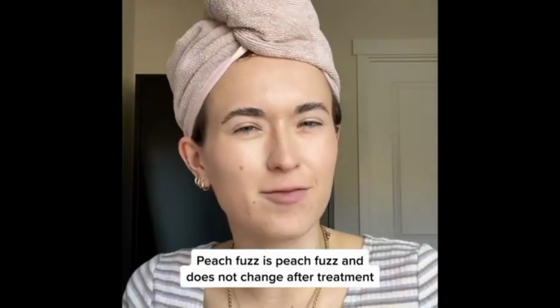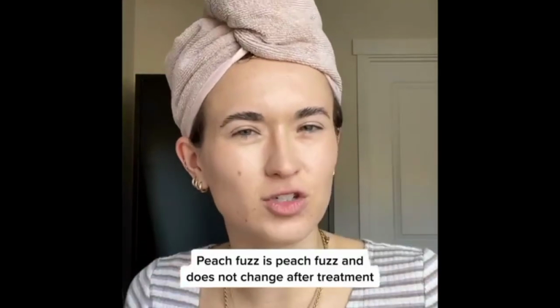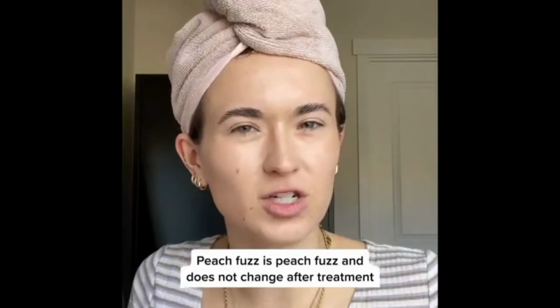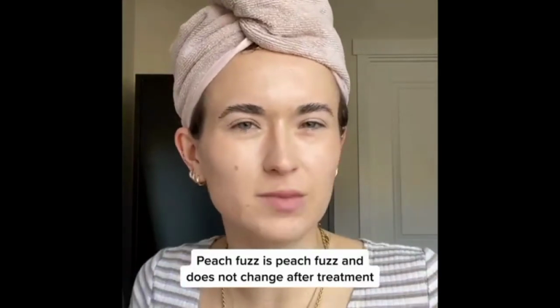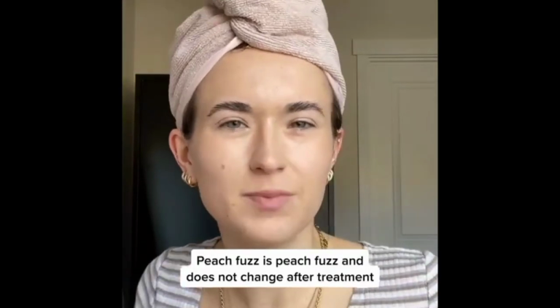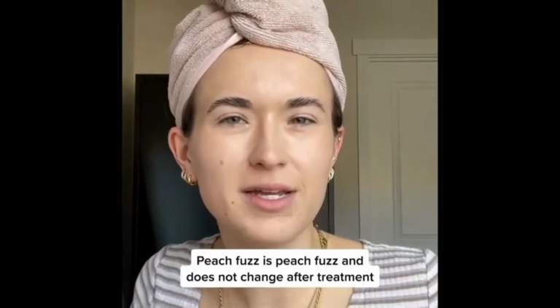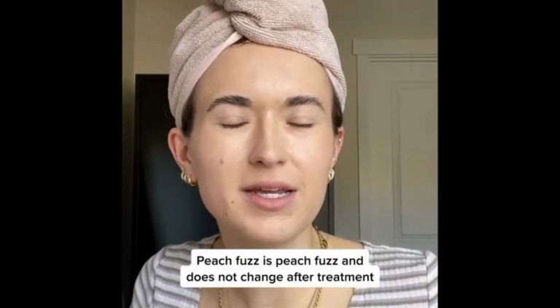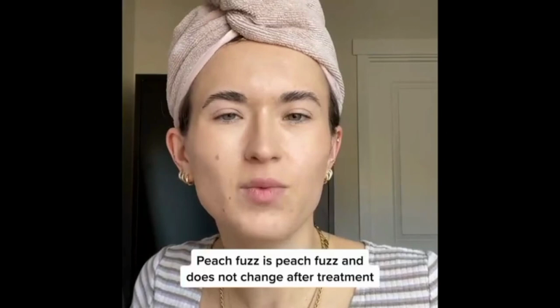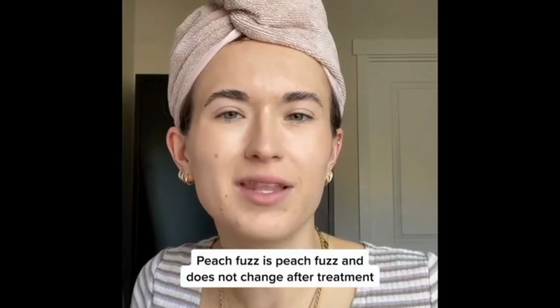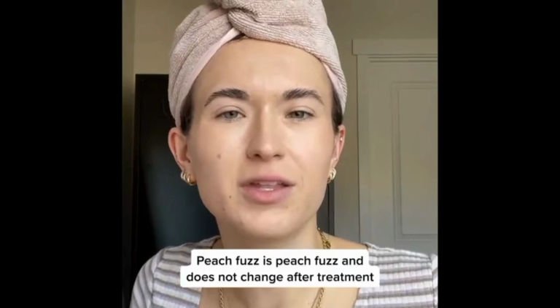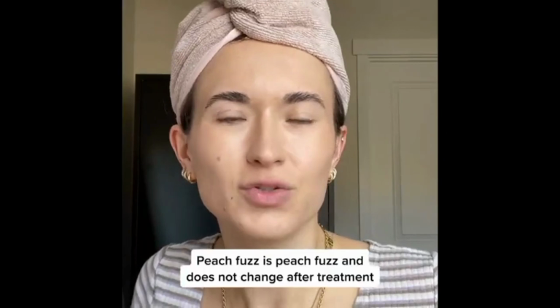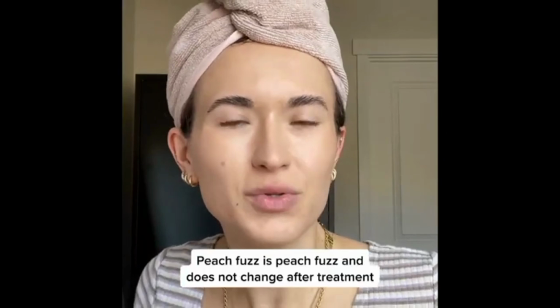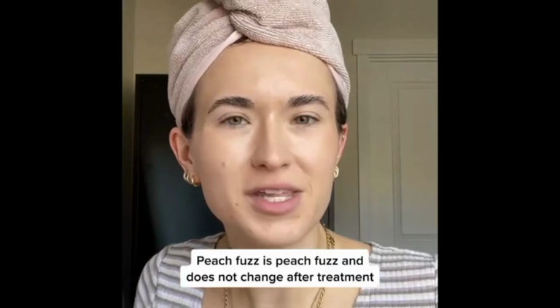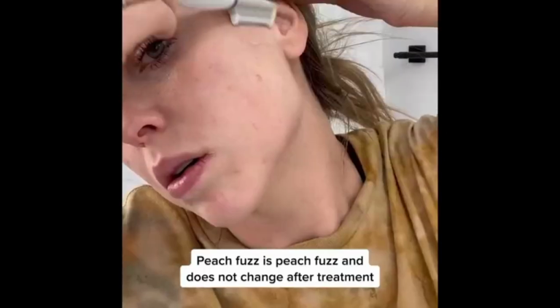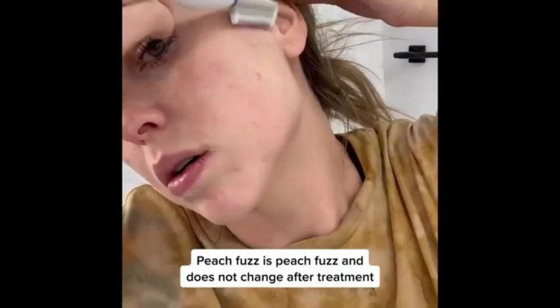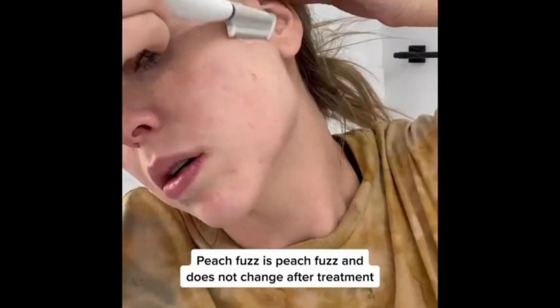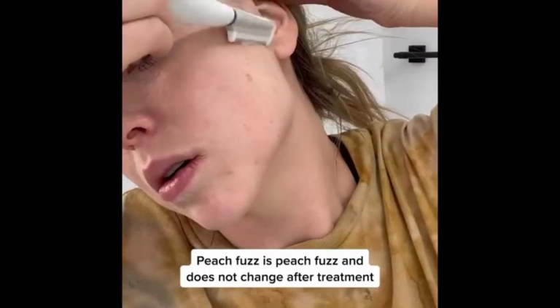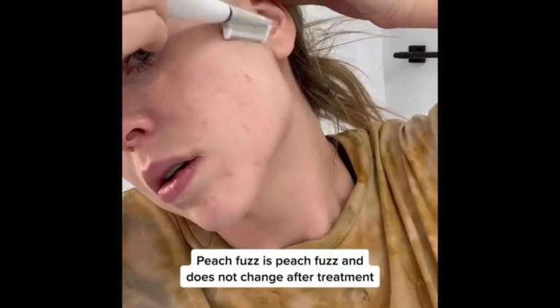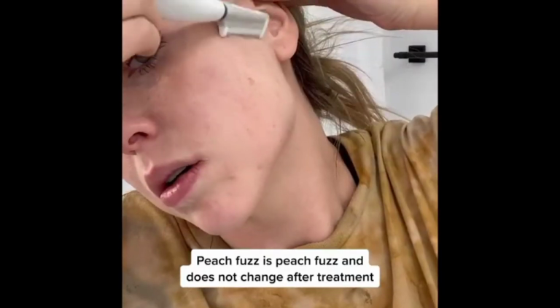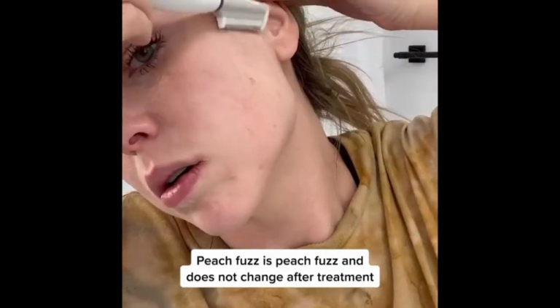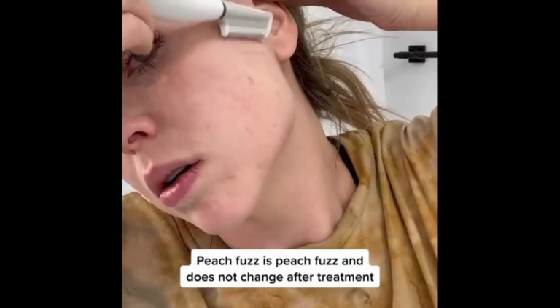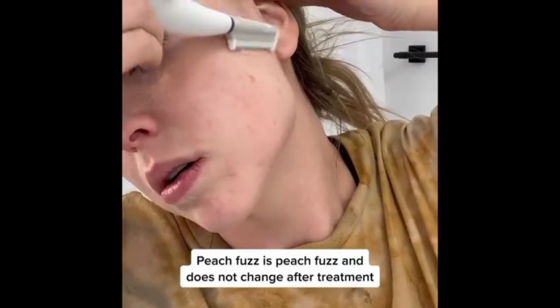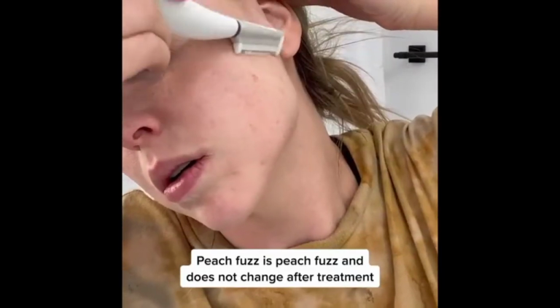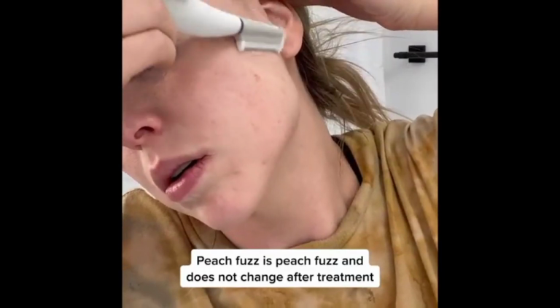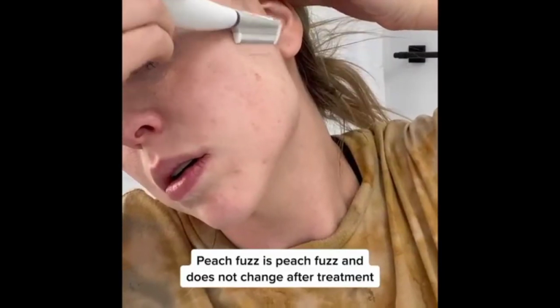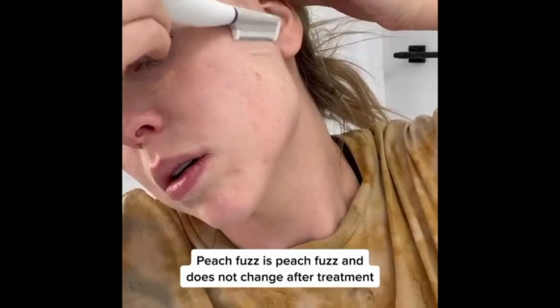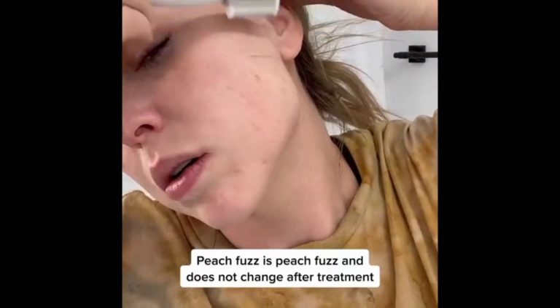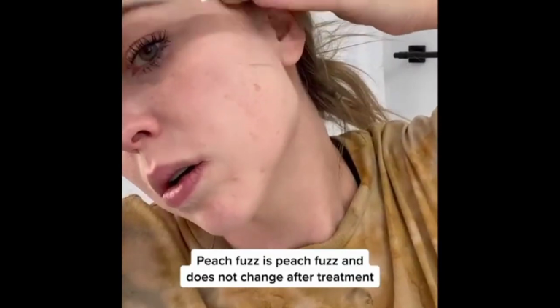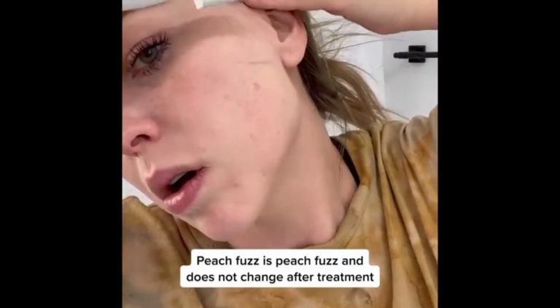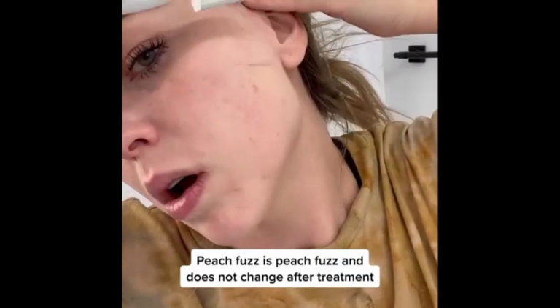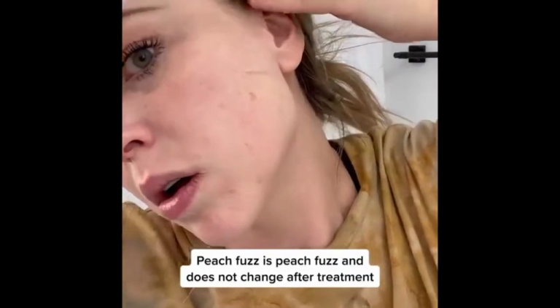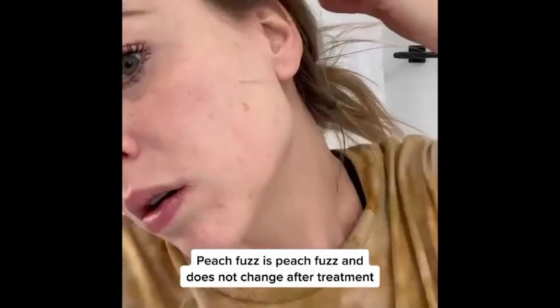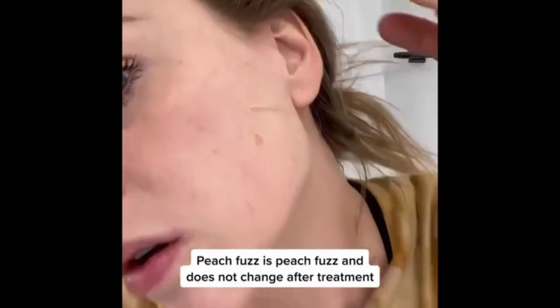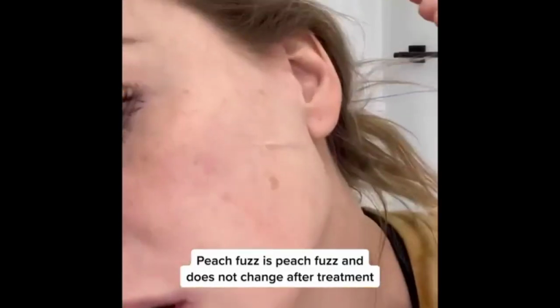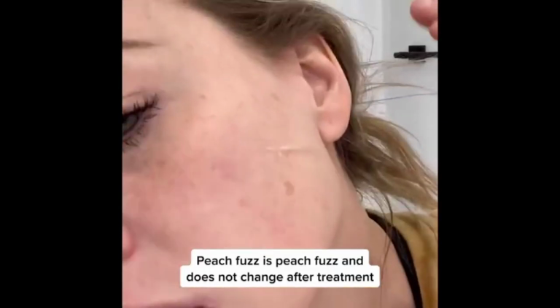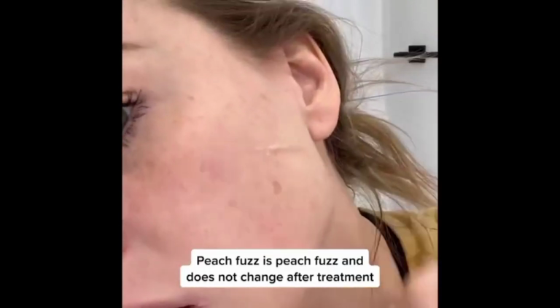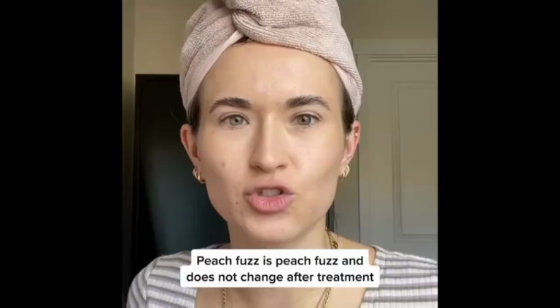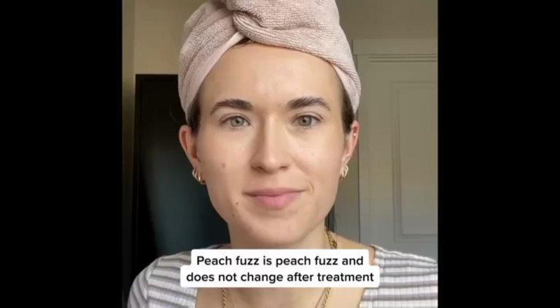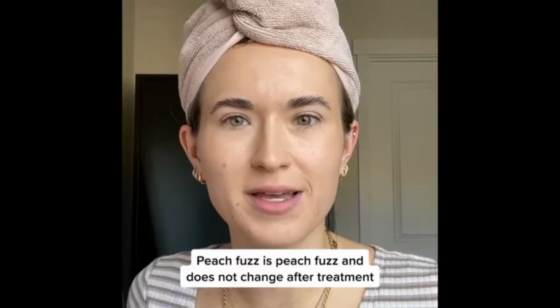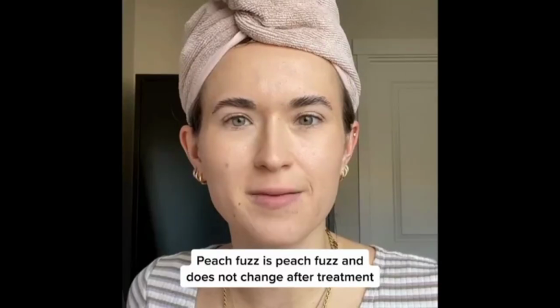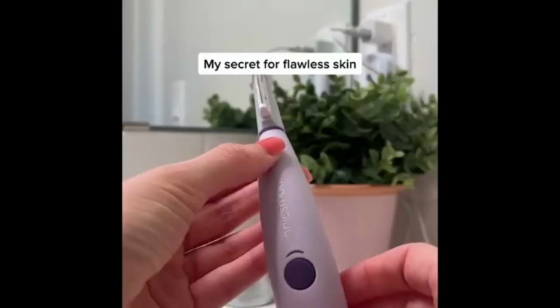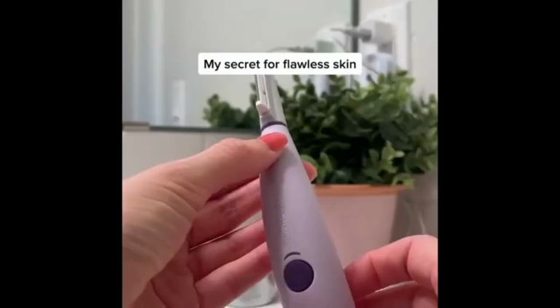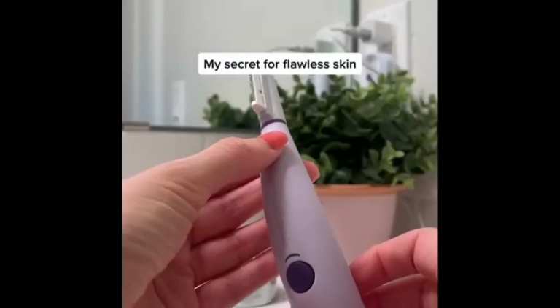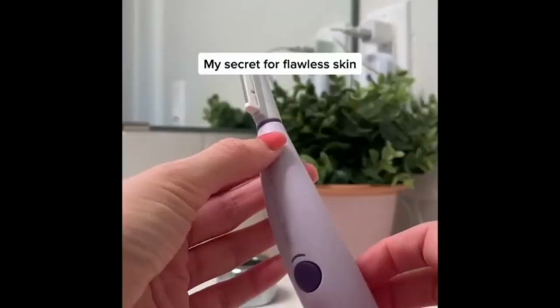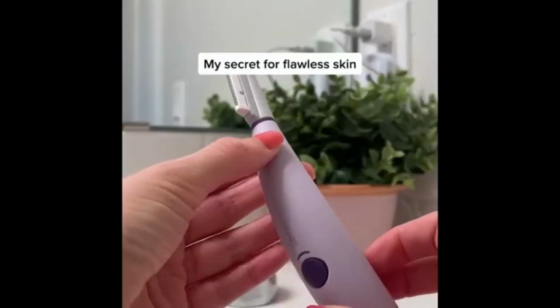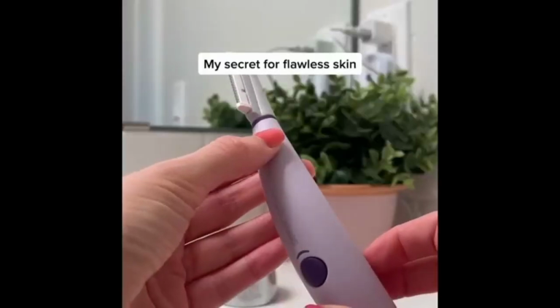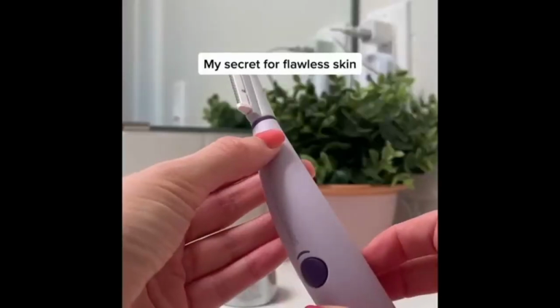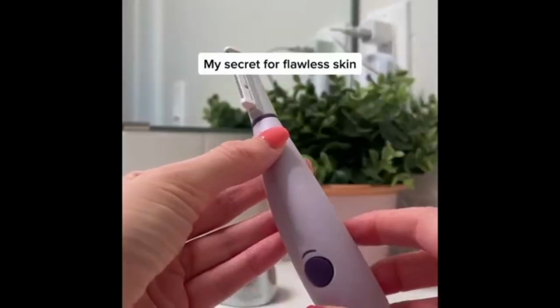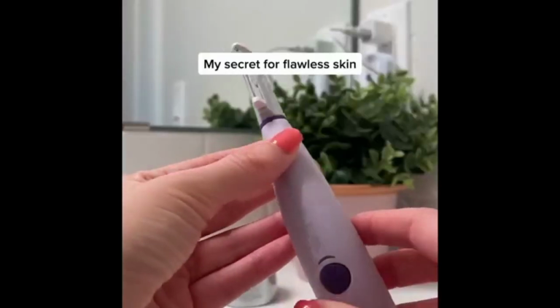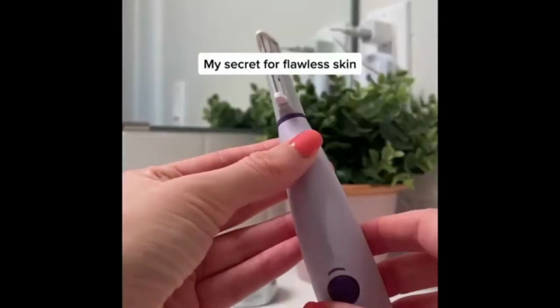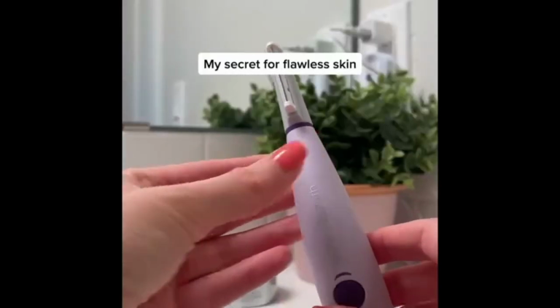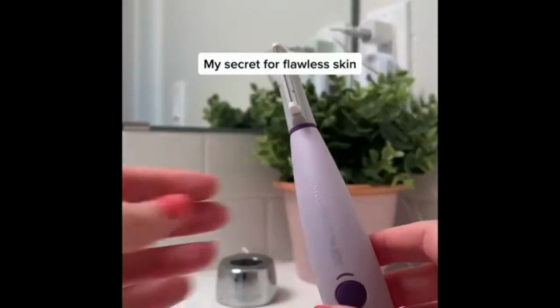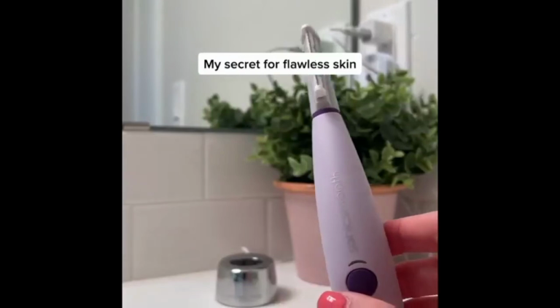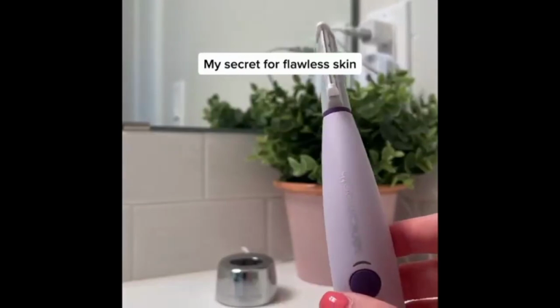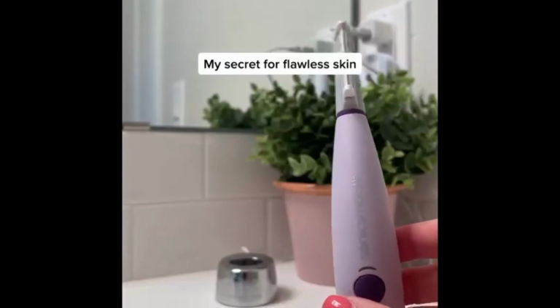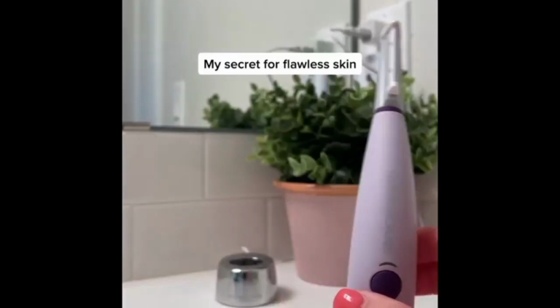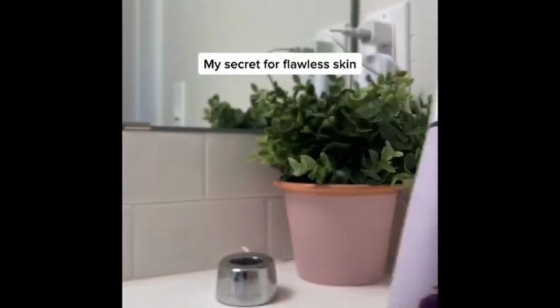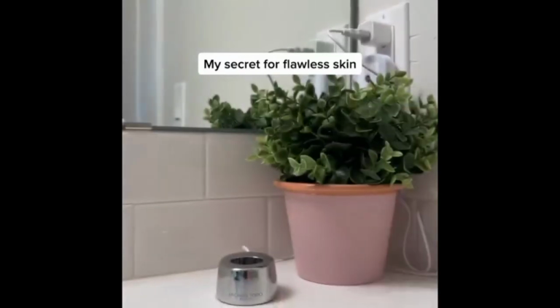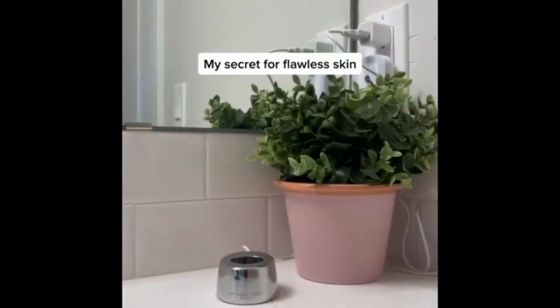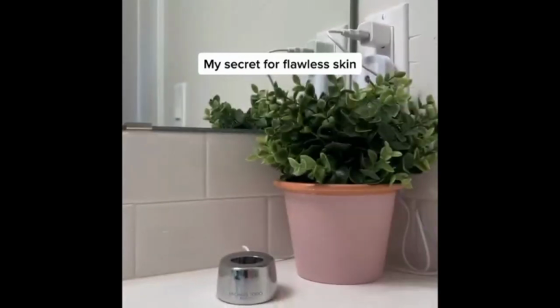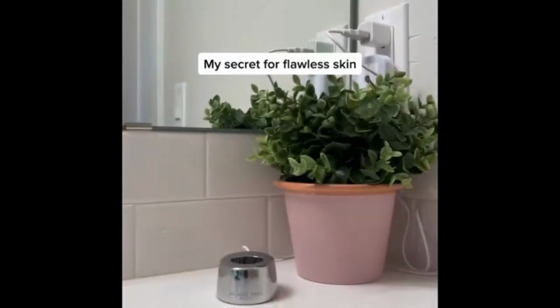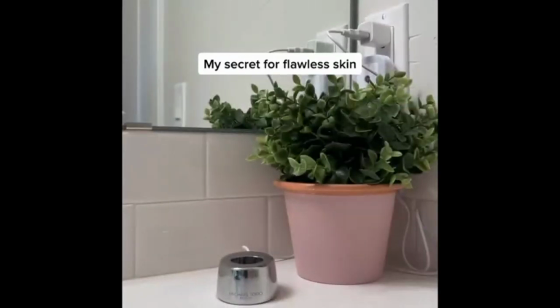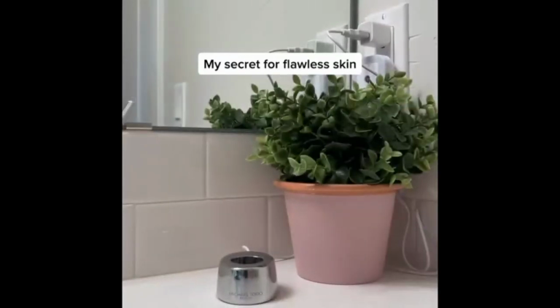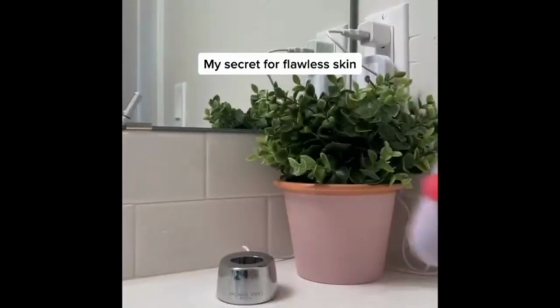Upgrade your beauty routine with the Michael Todd Beauty SonicSmooth and enjoy professional-grade results from the comfort of your home.